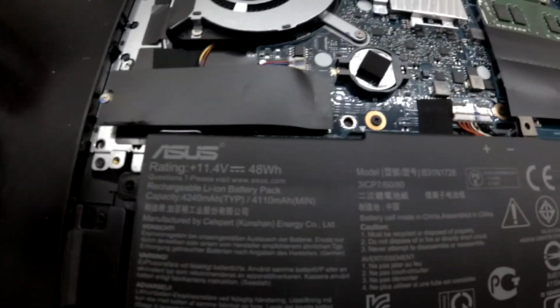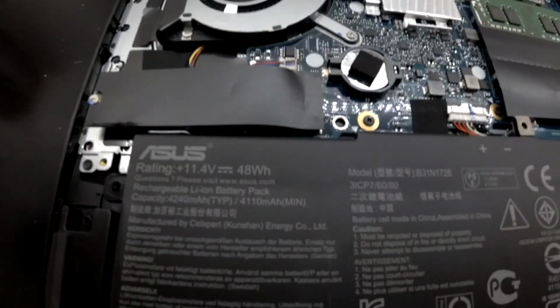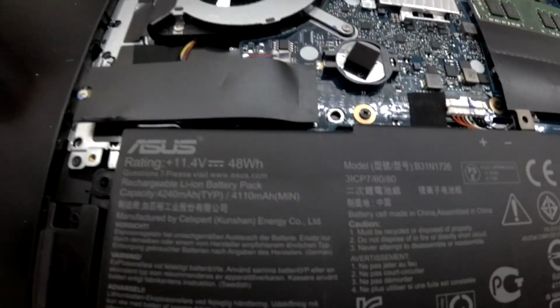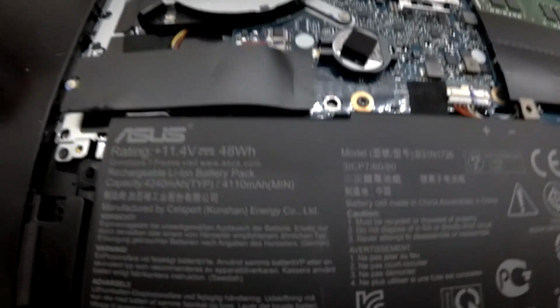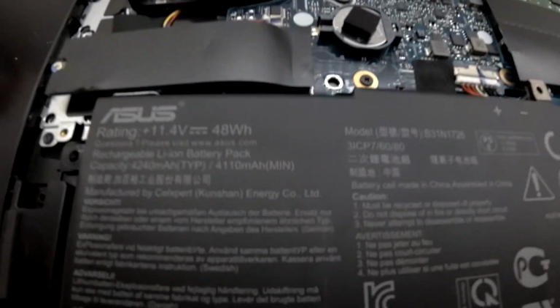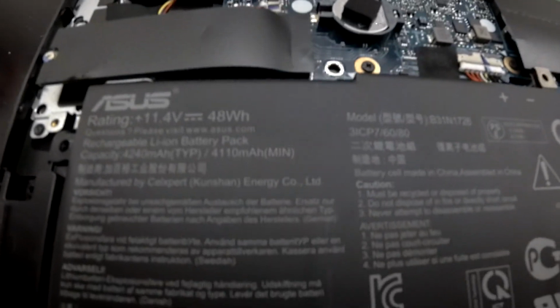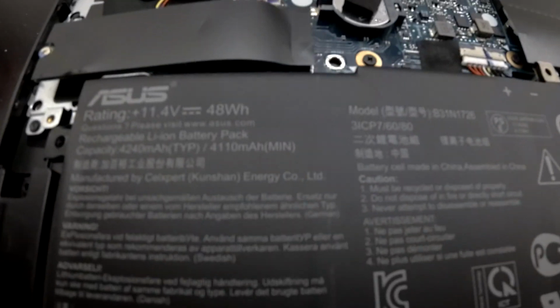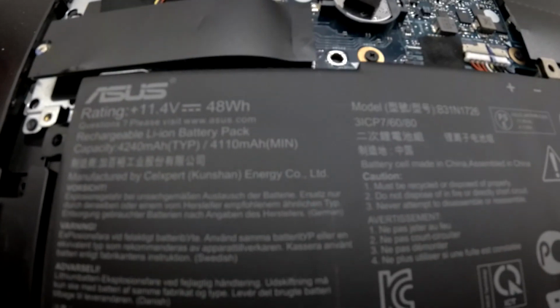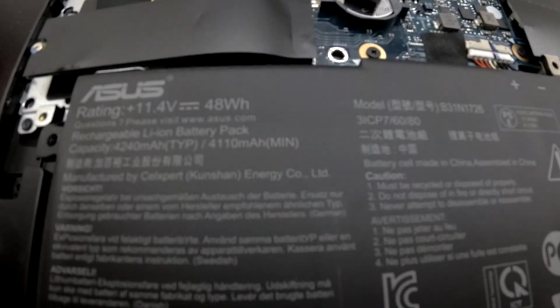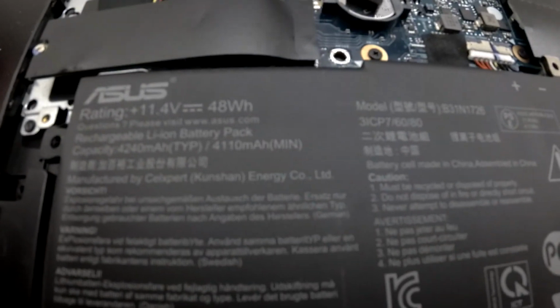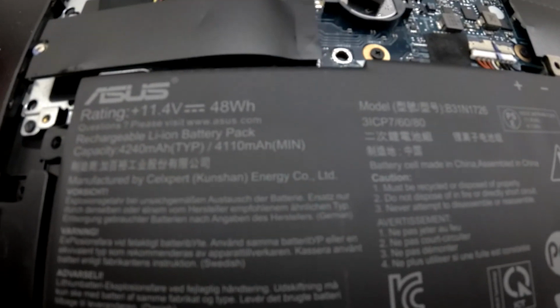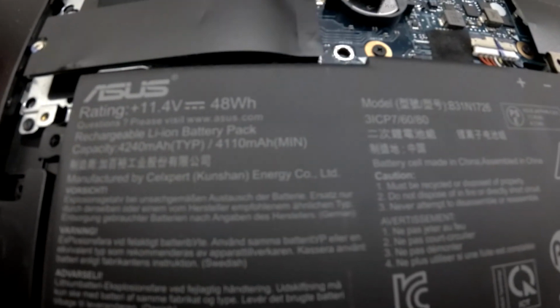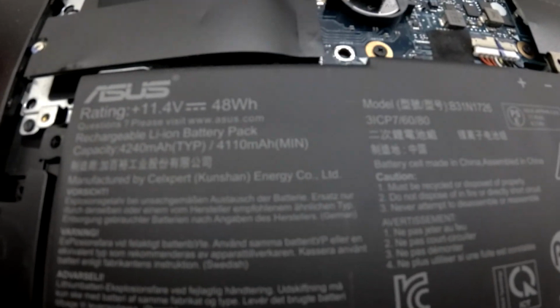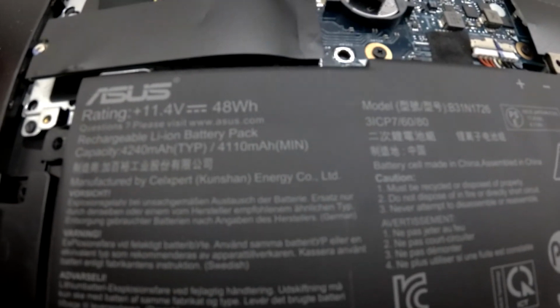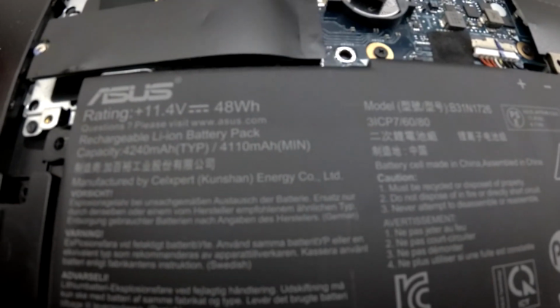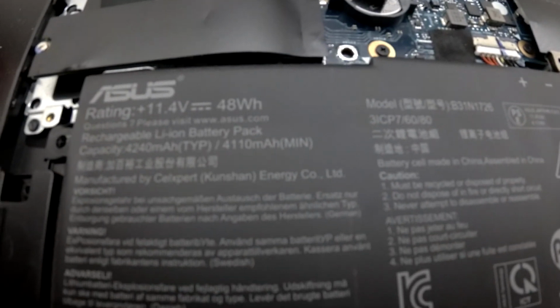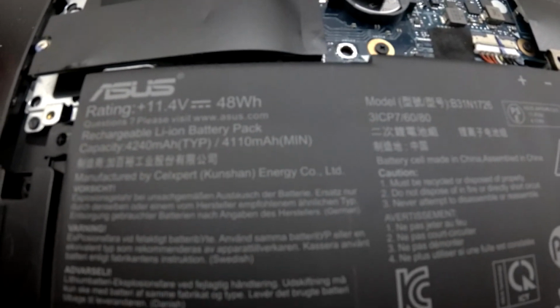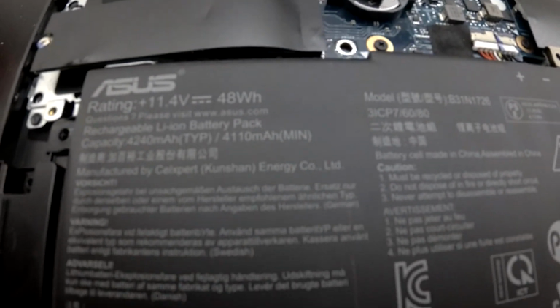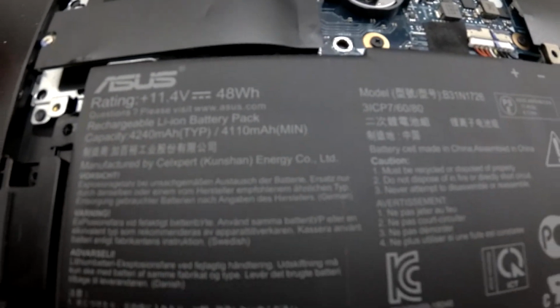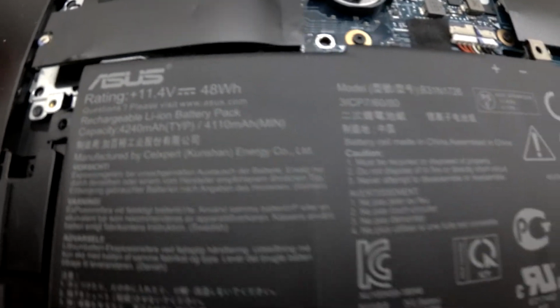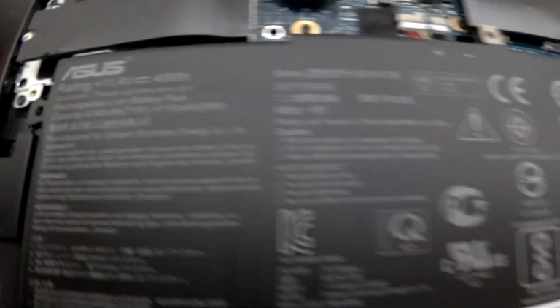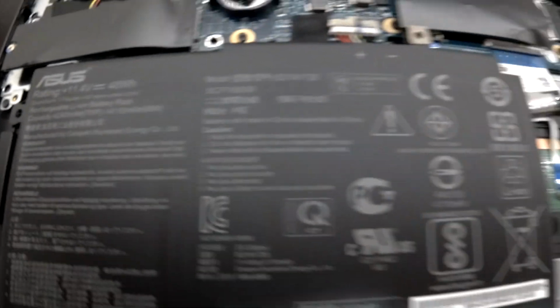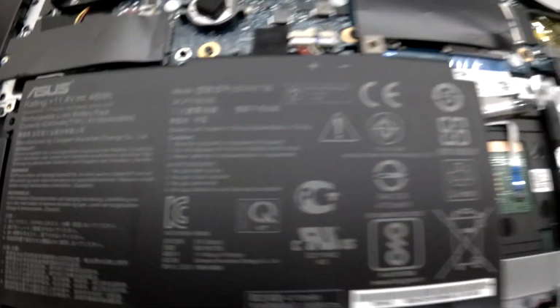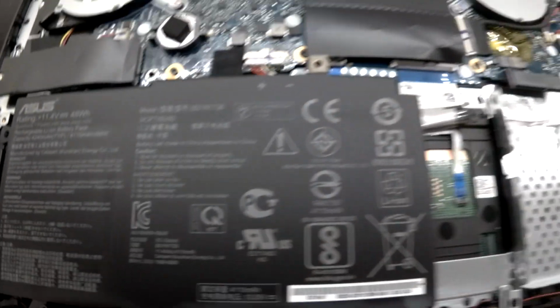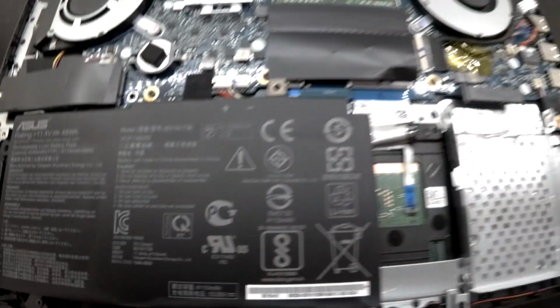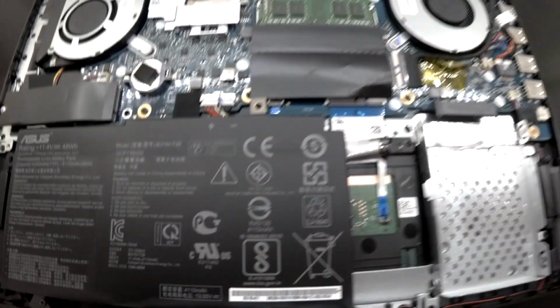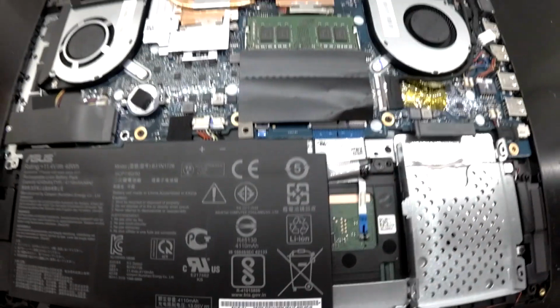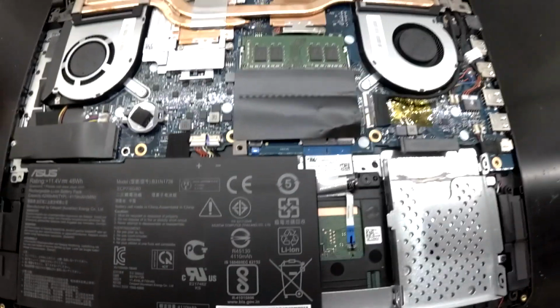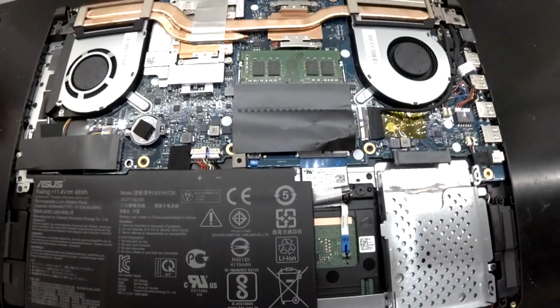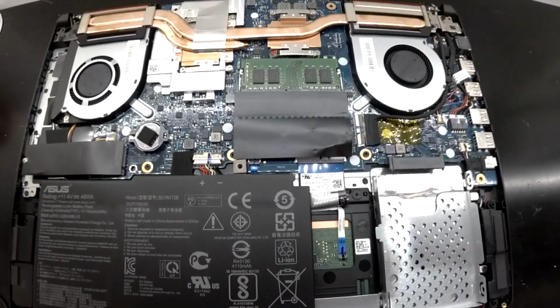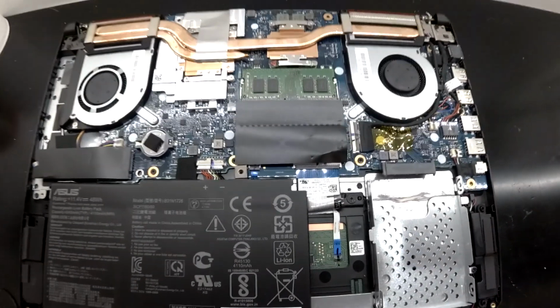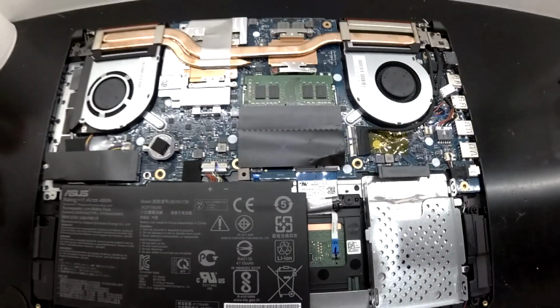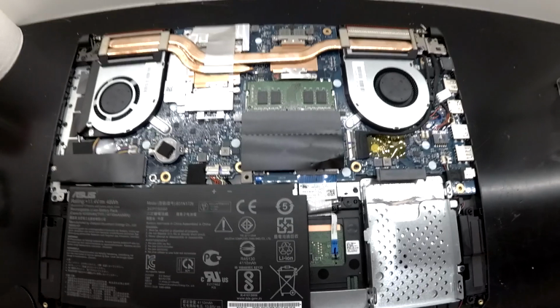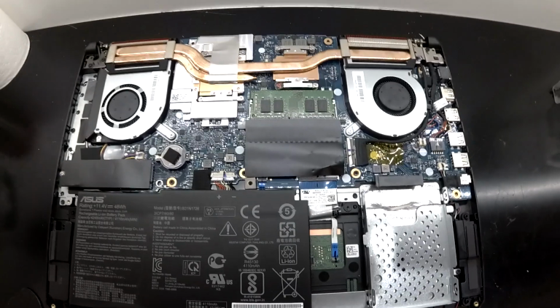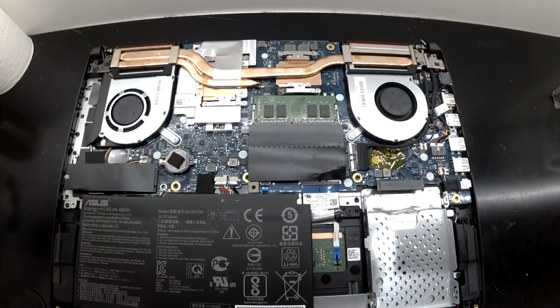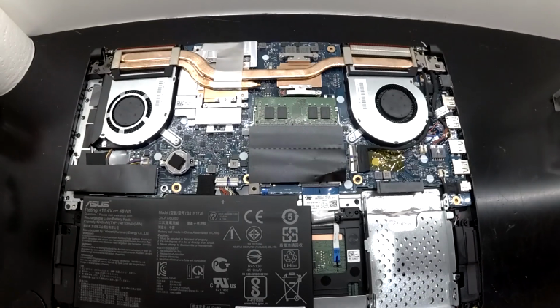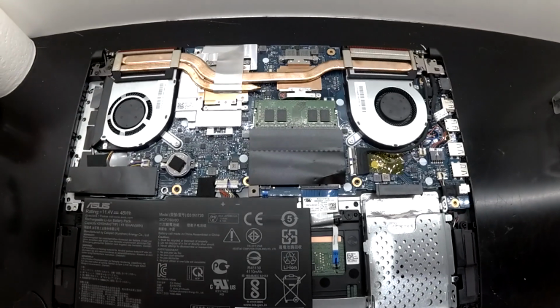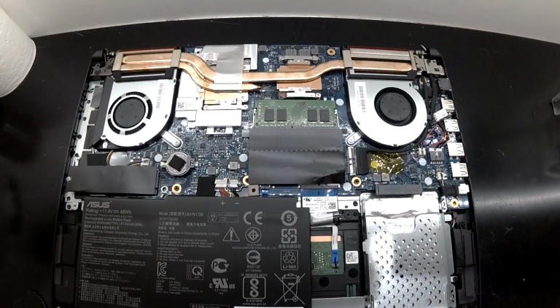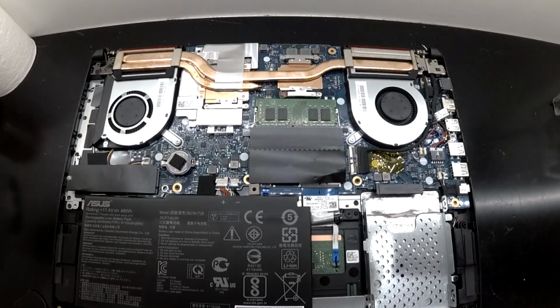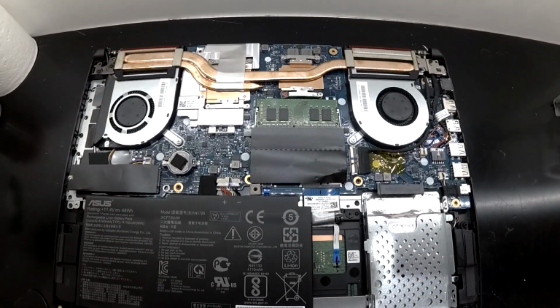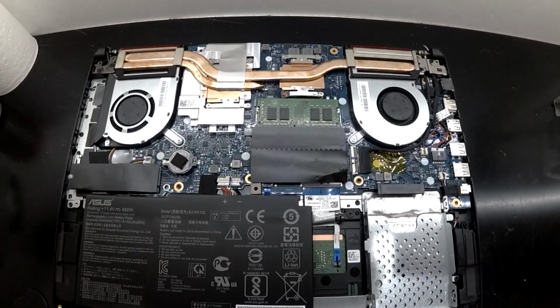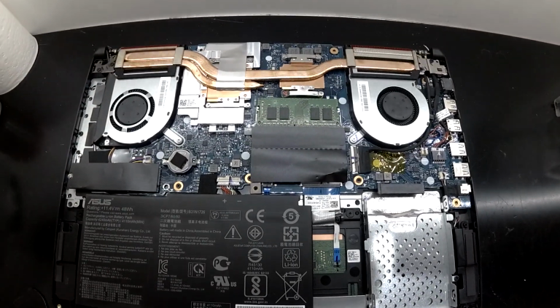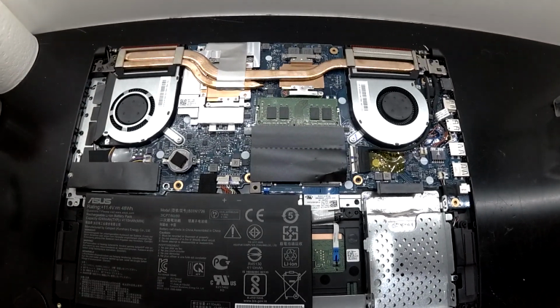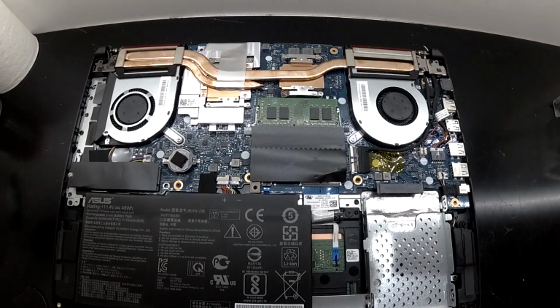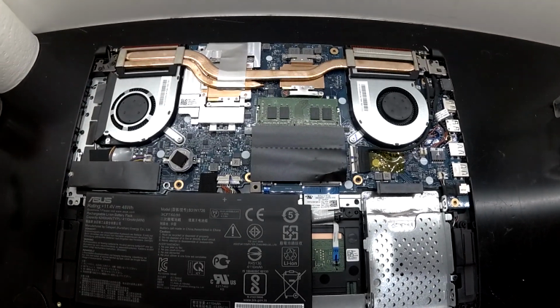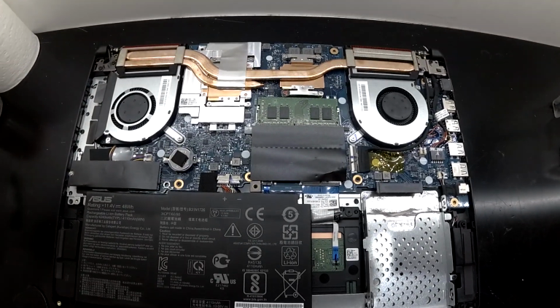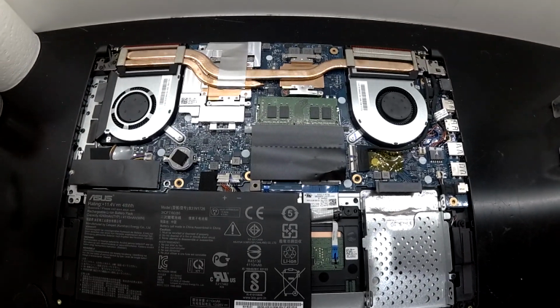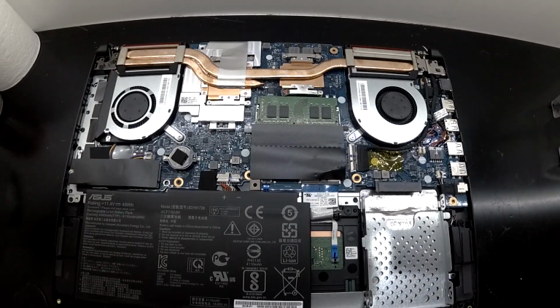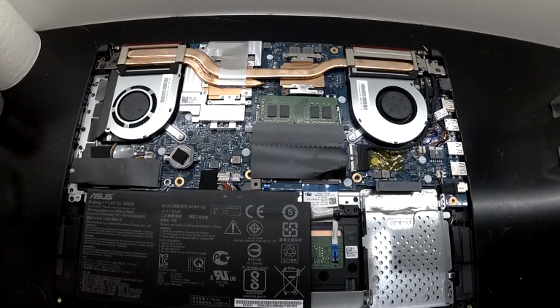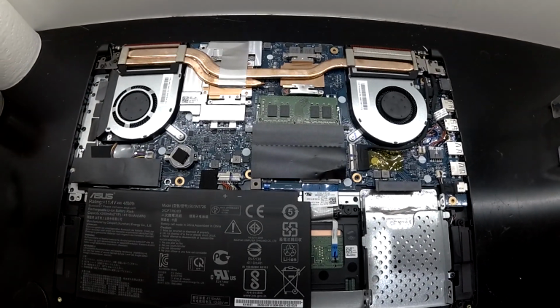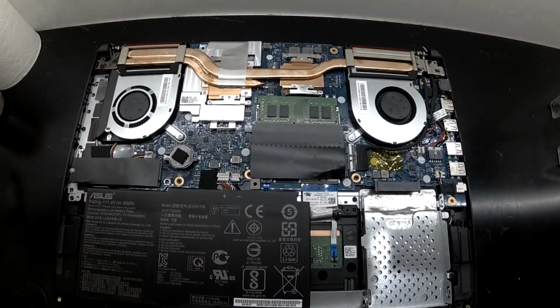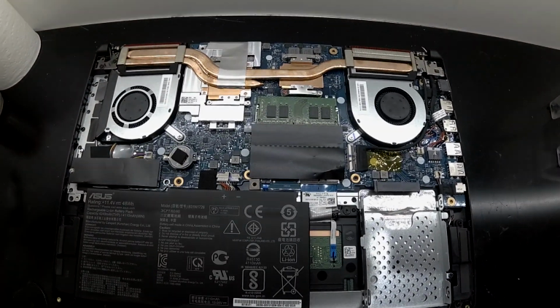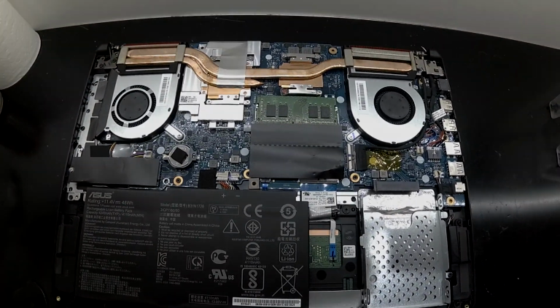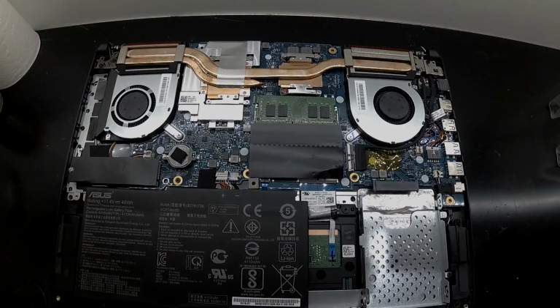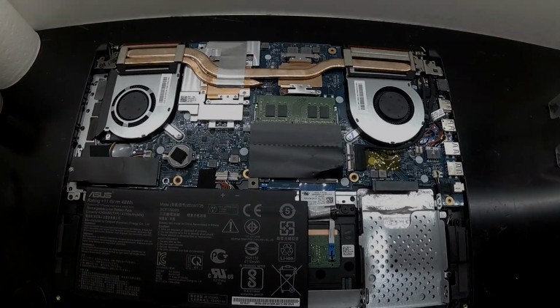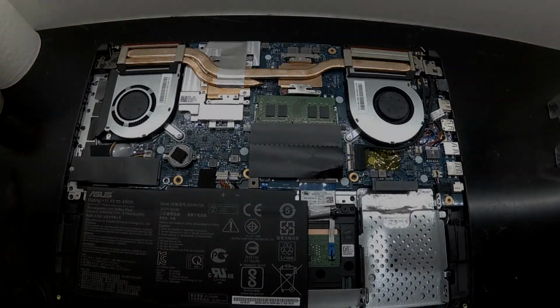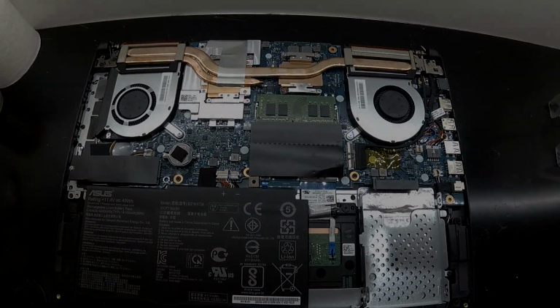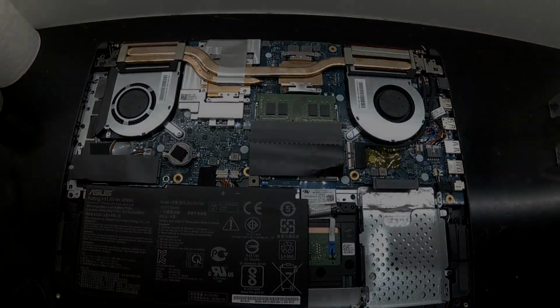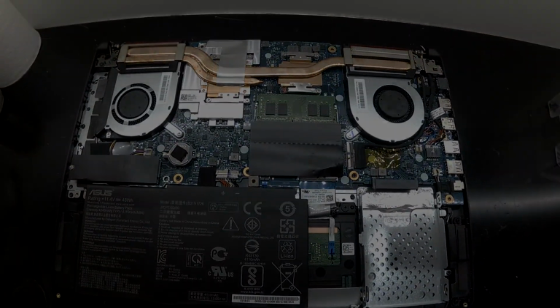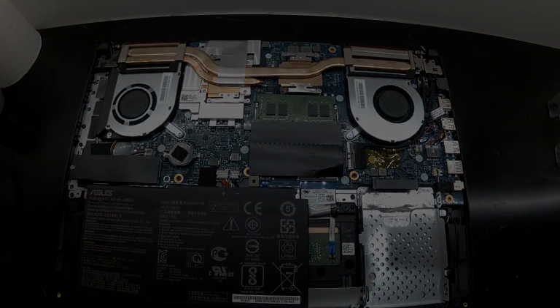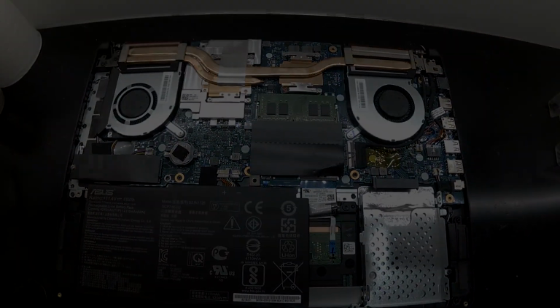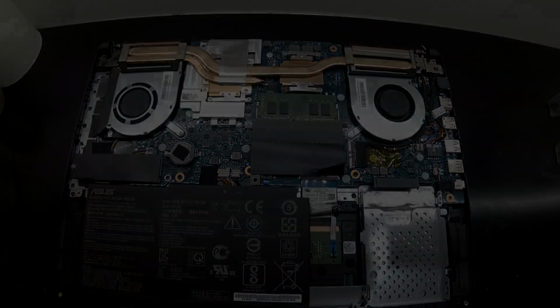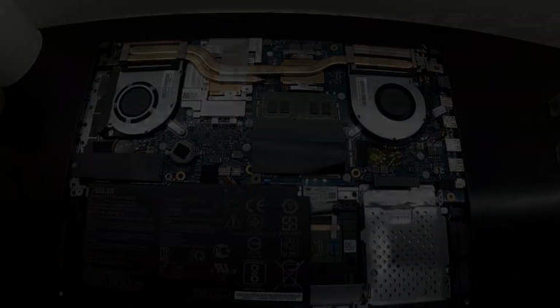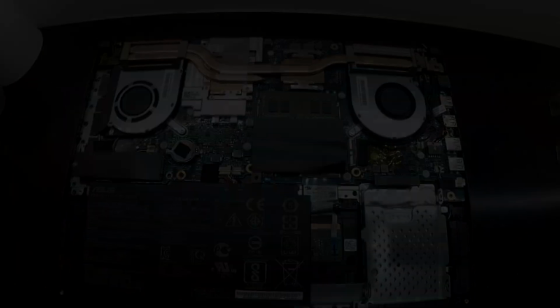A 48Wh battery. So yeah, that is the ASUS TUF. Bye.